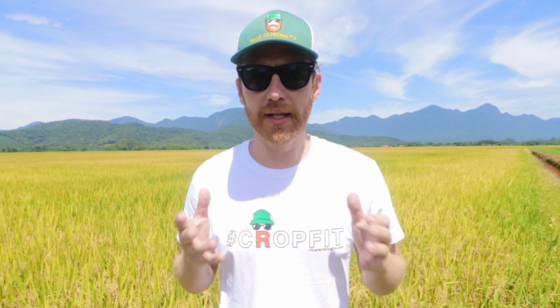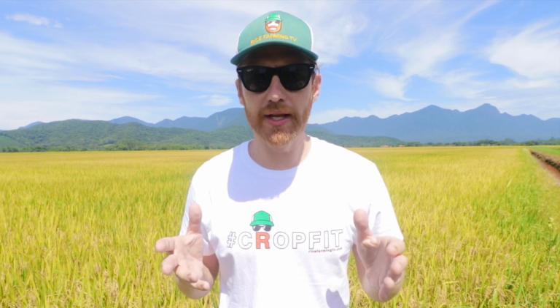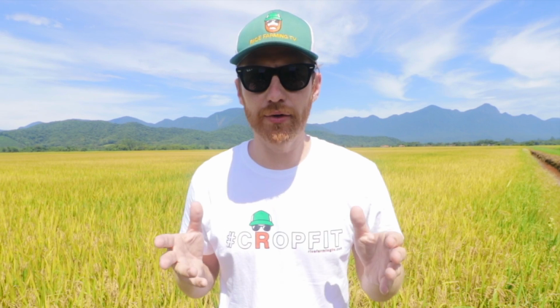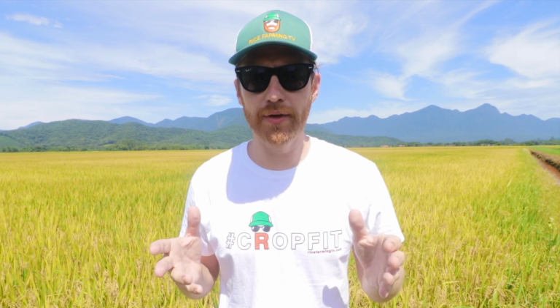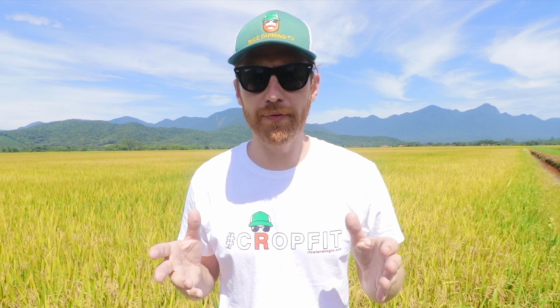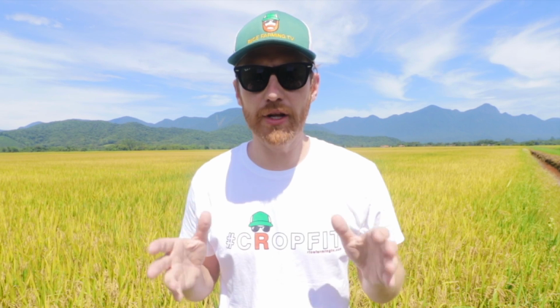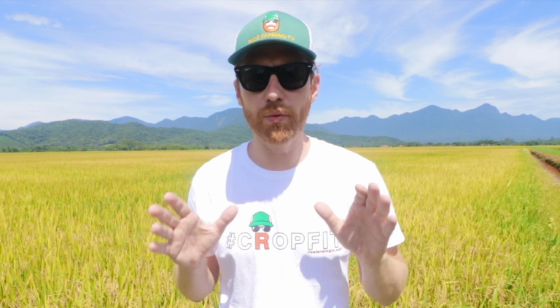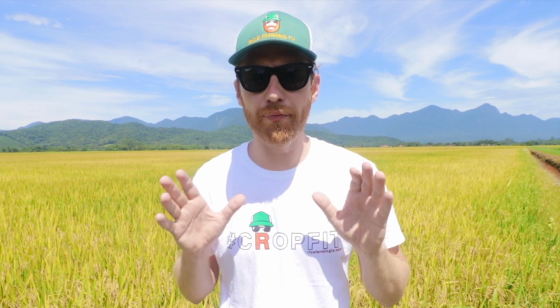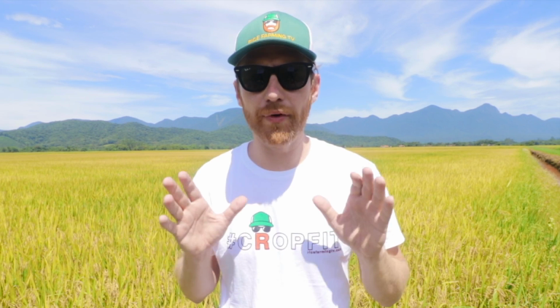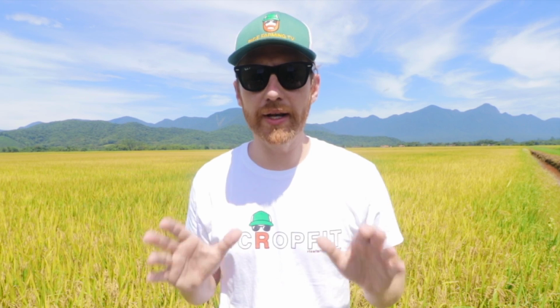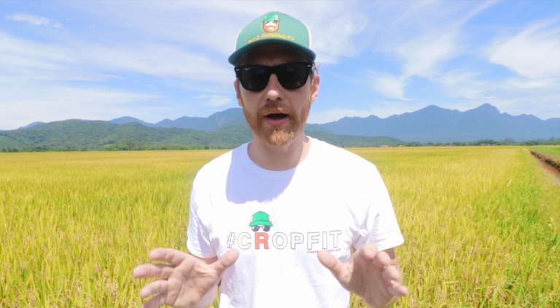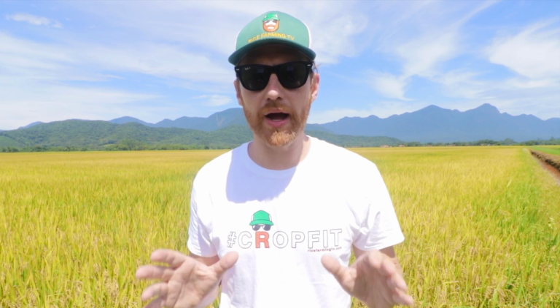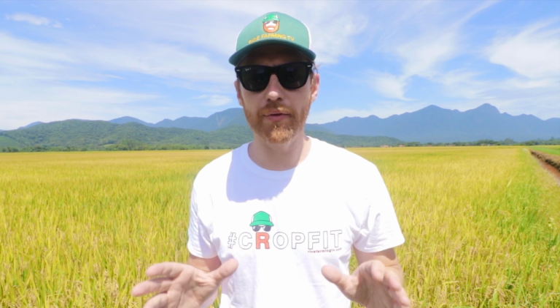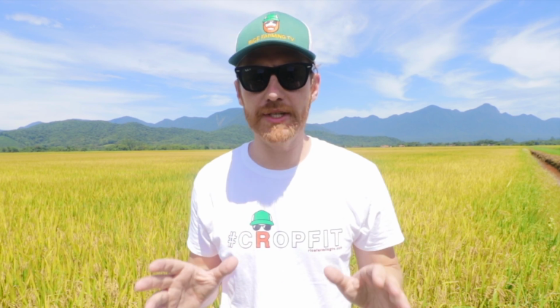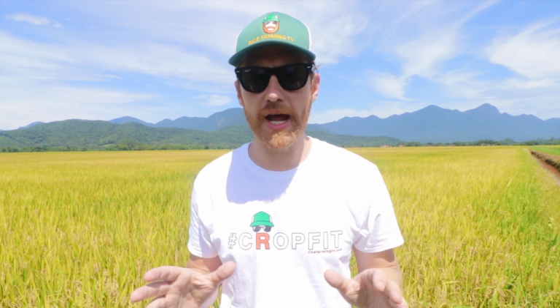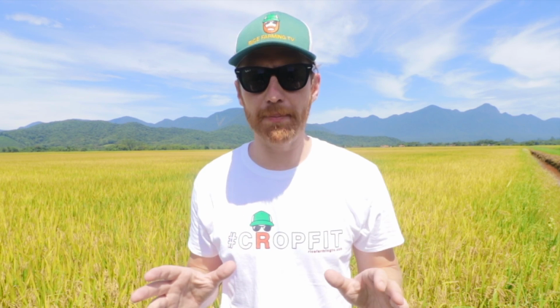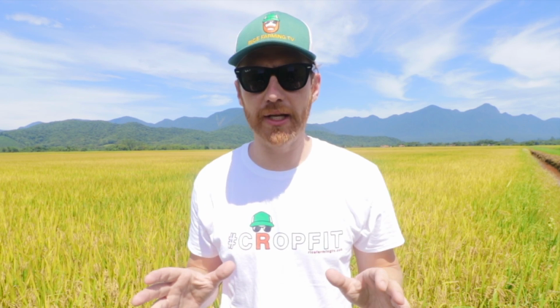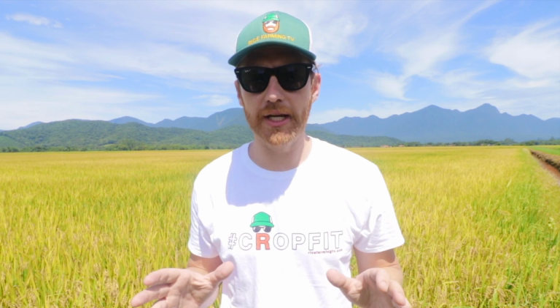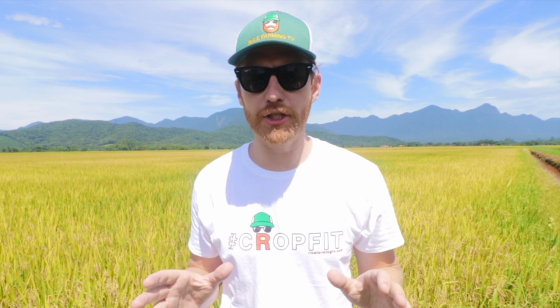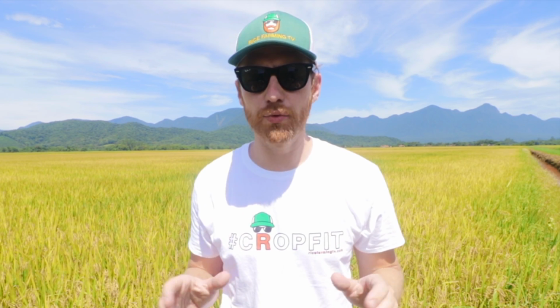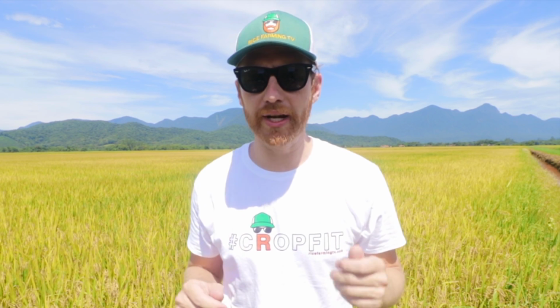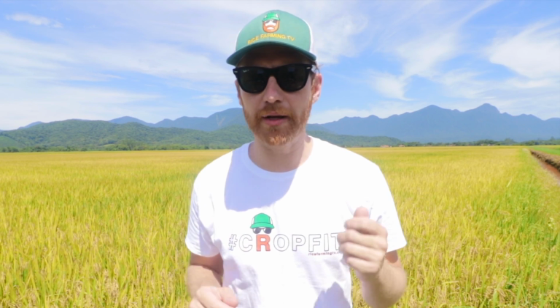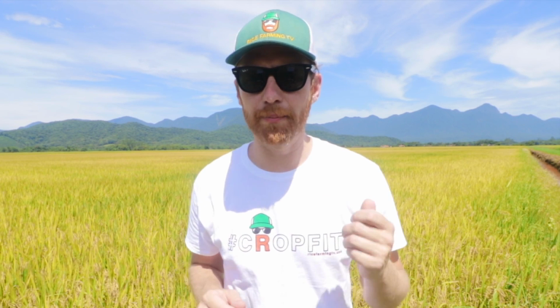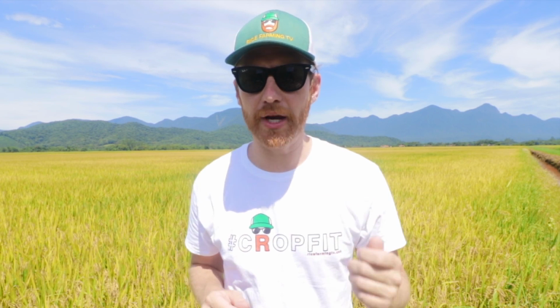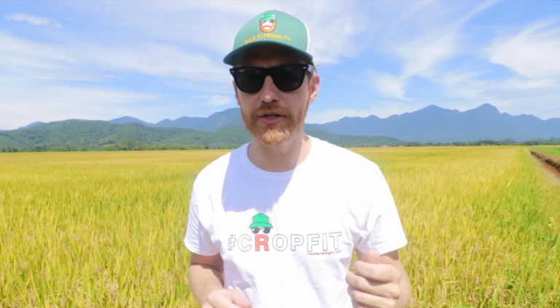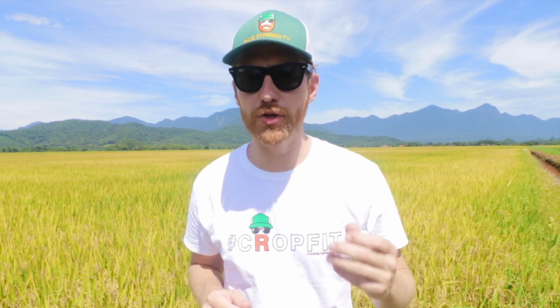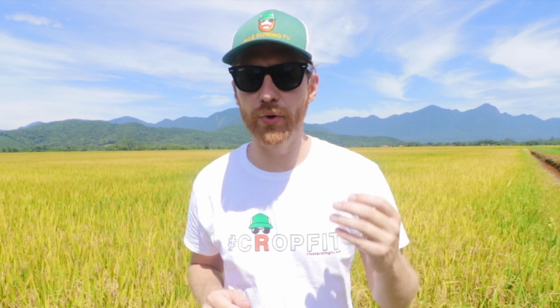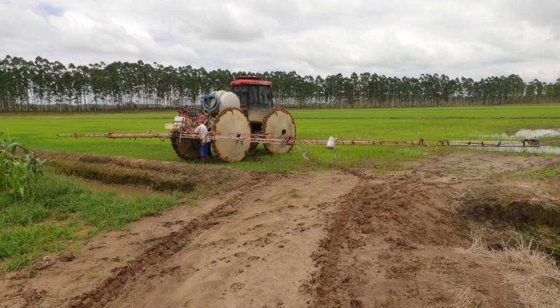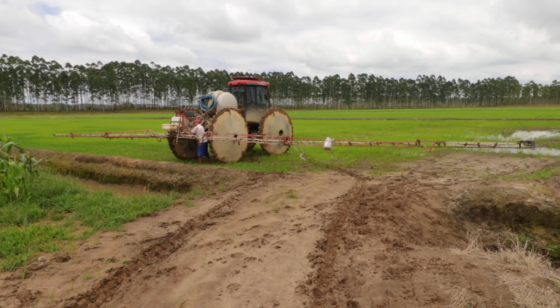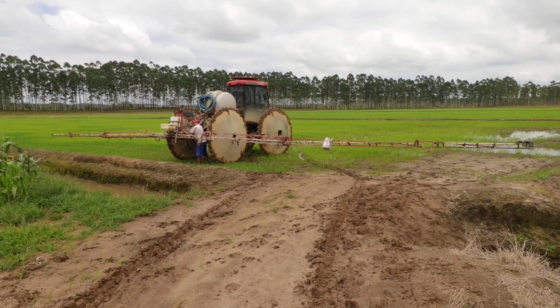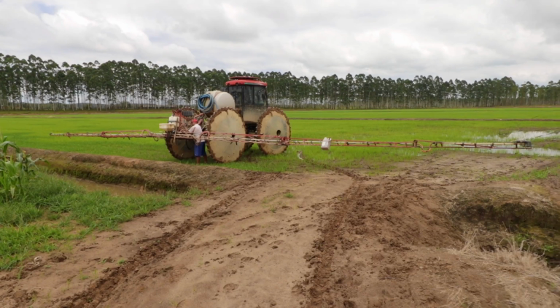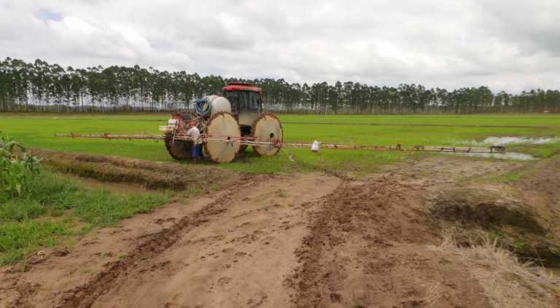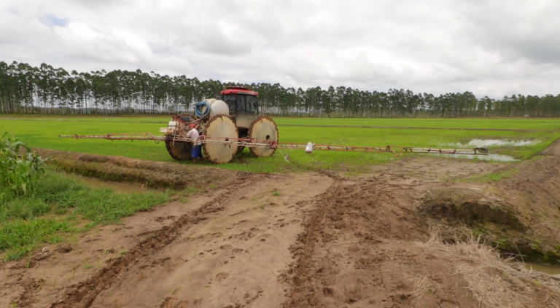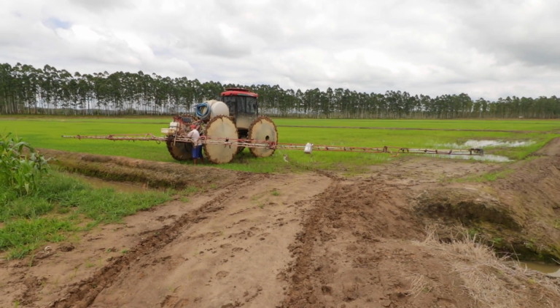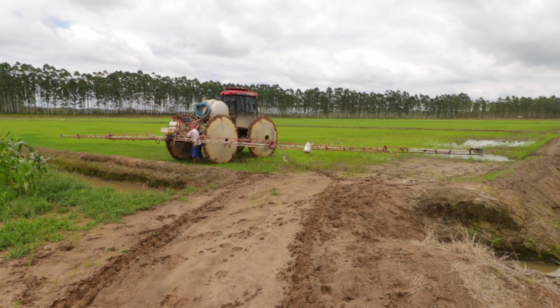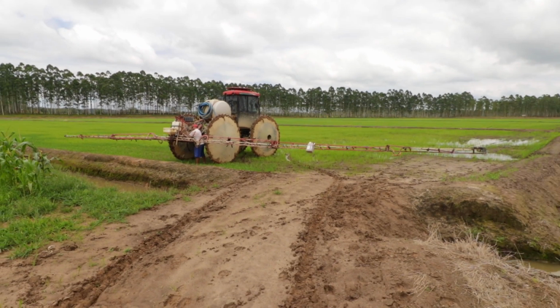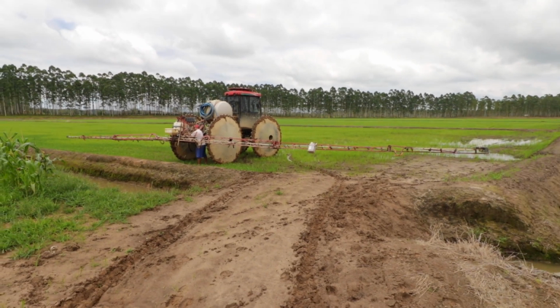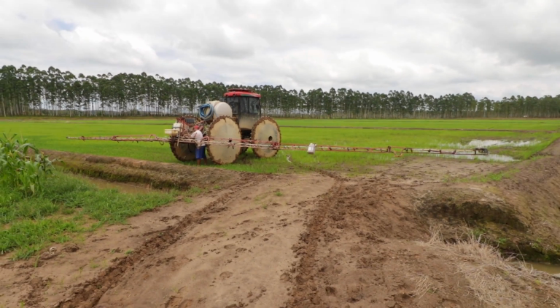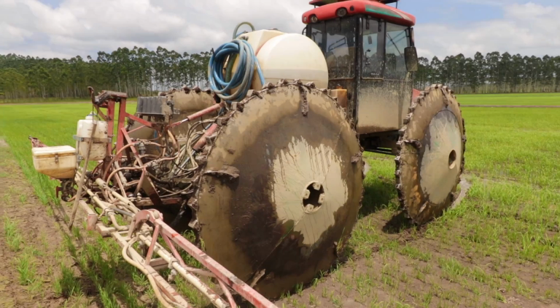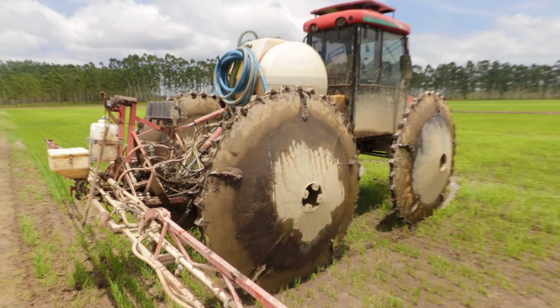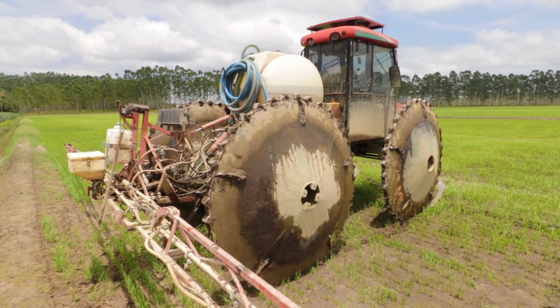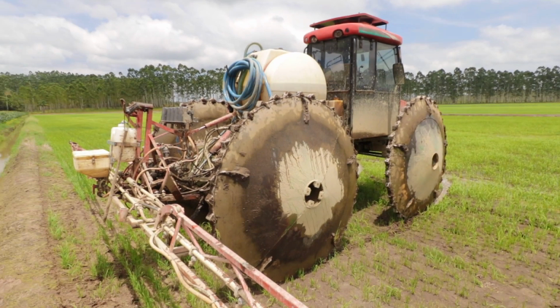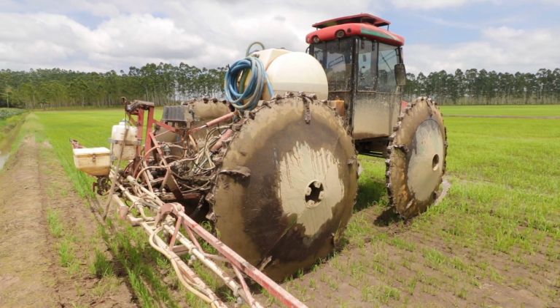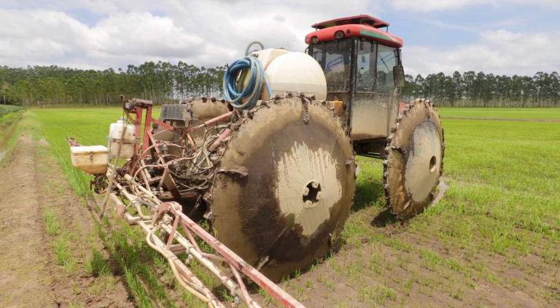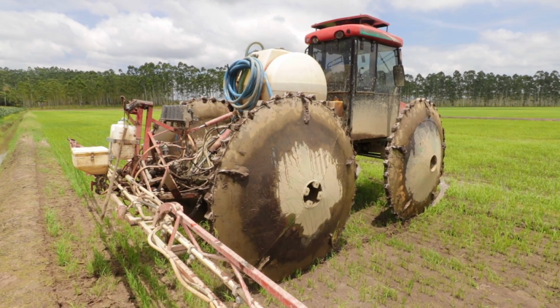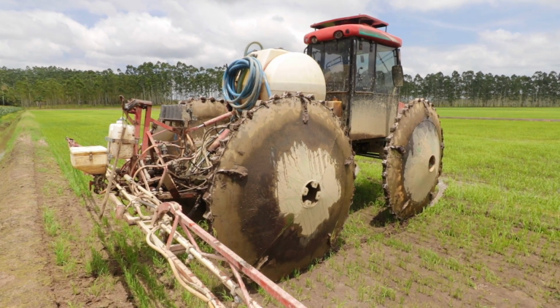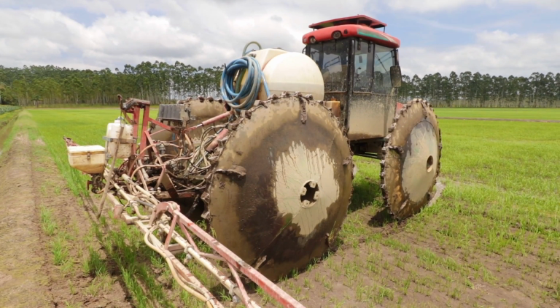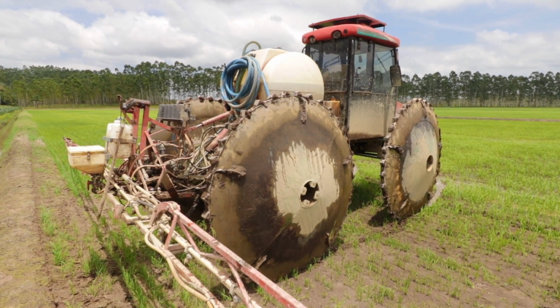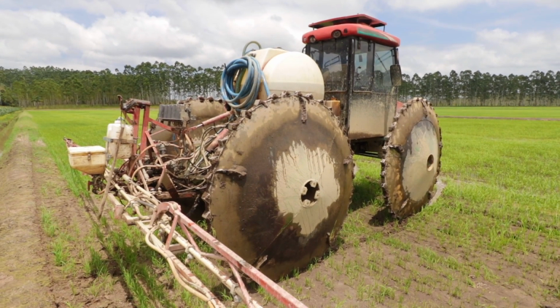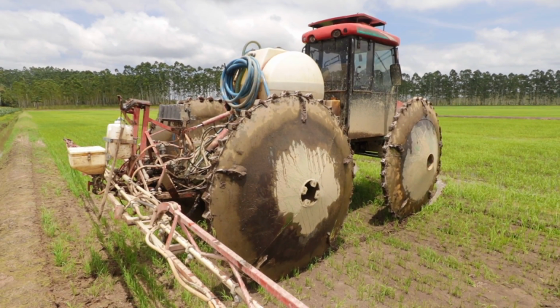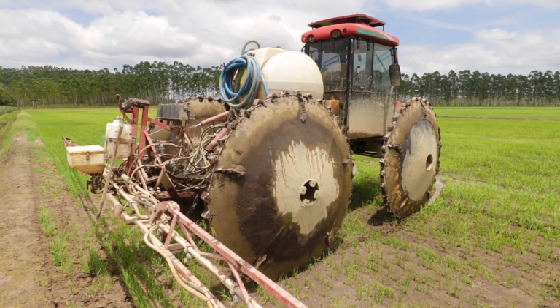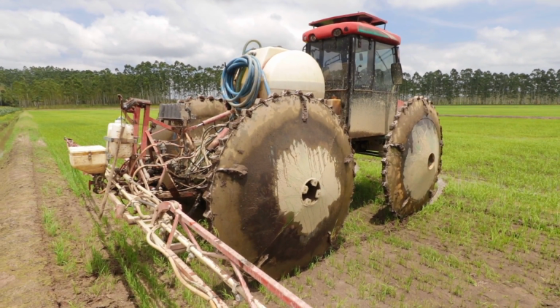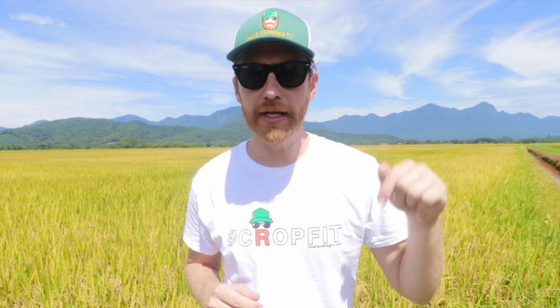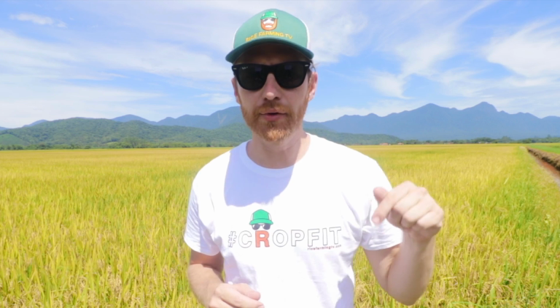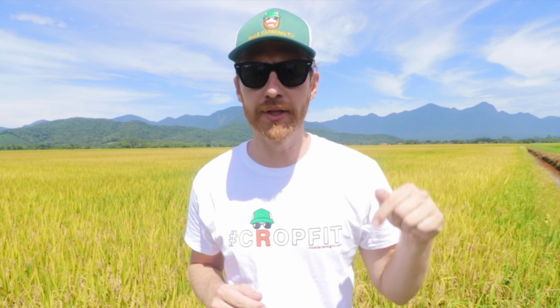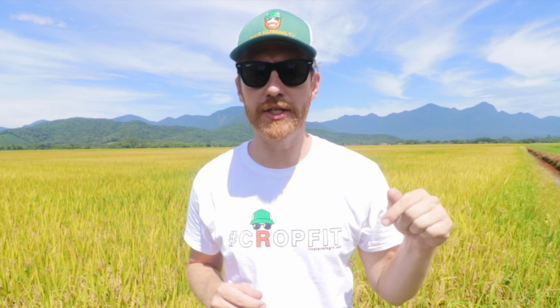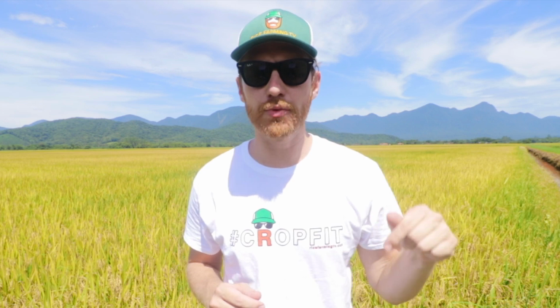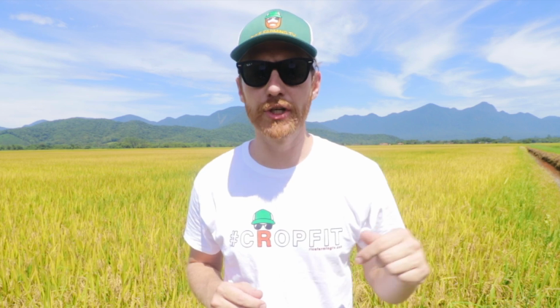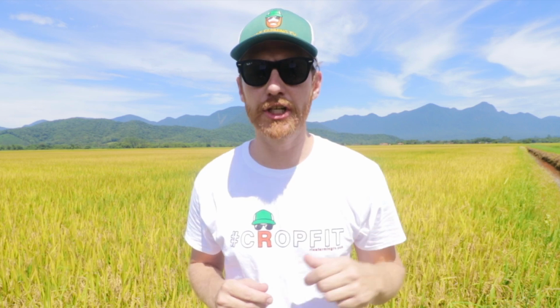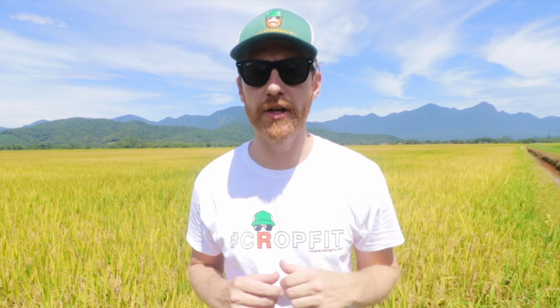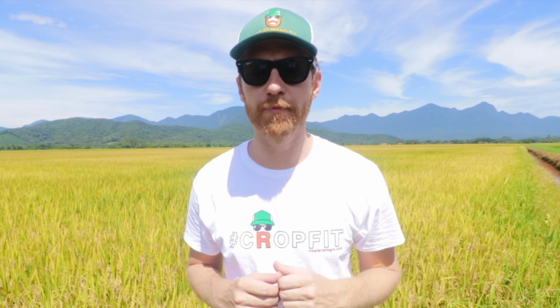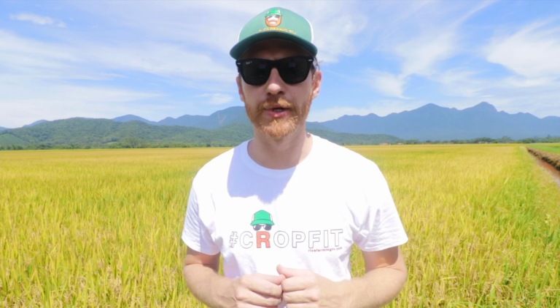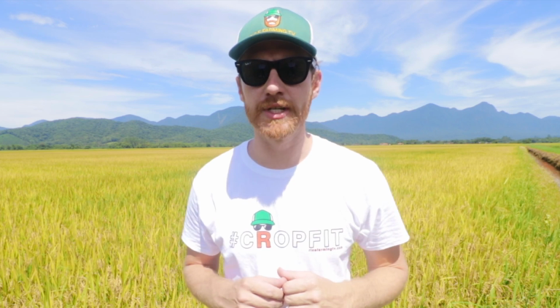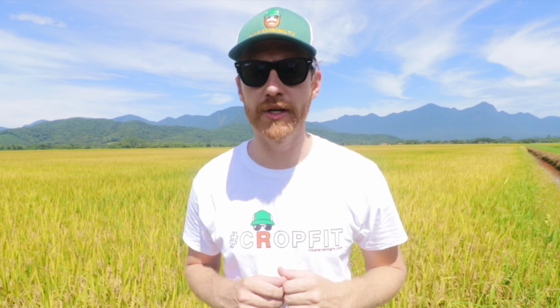Later in the video we'll find out how this application rate compares to an average traditional tractor spray boom operation here in this region of Brazil.